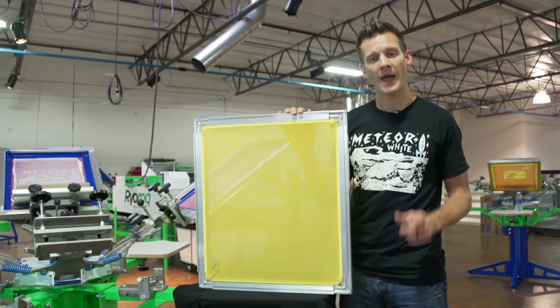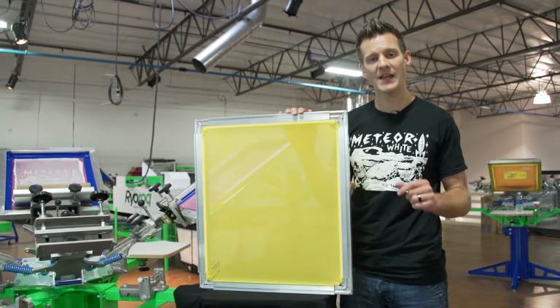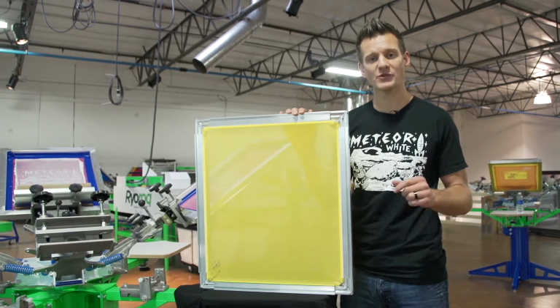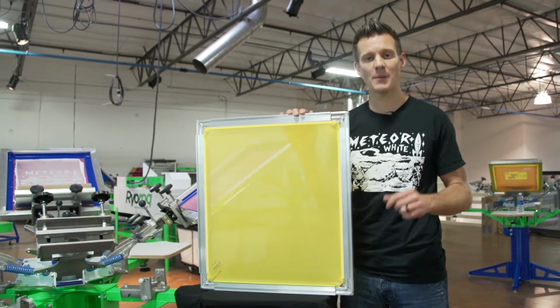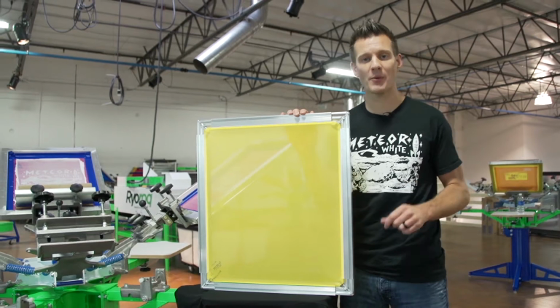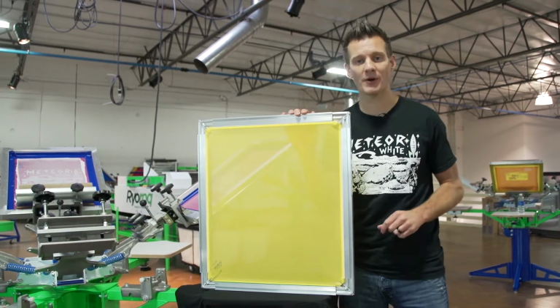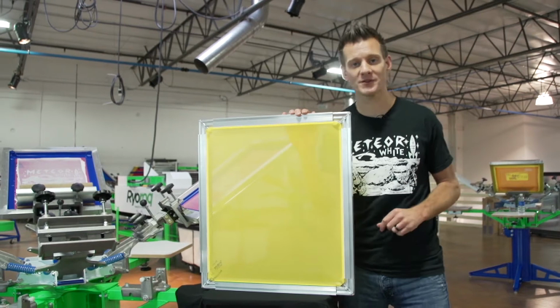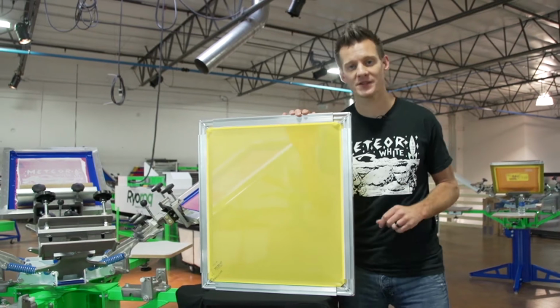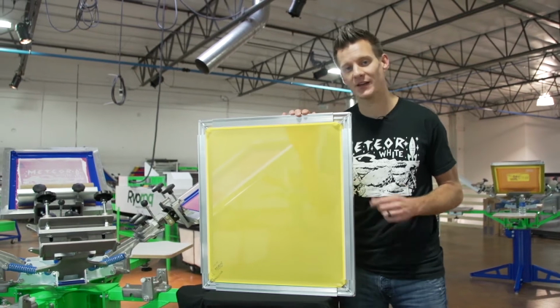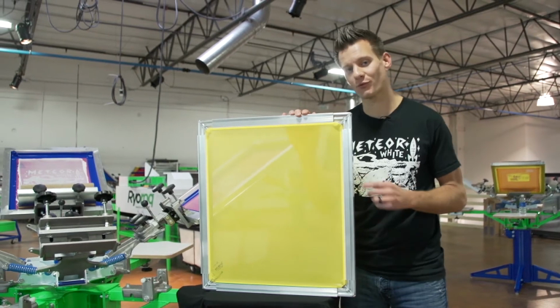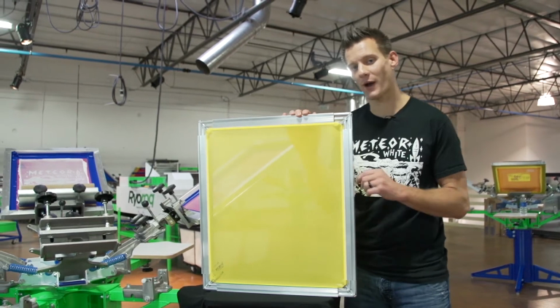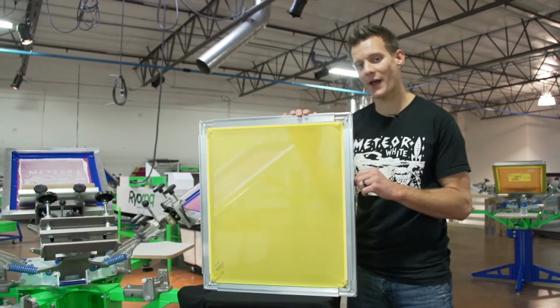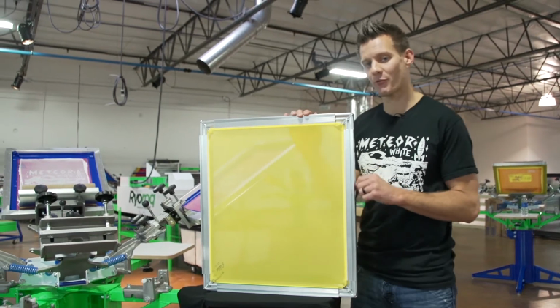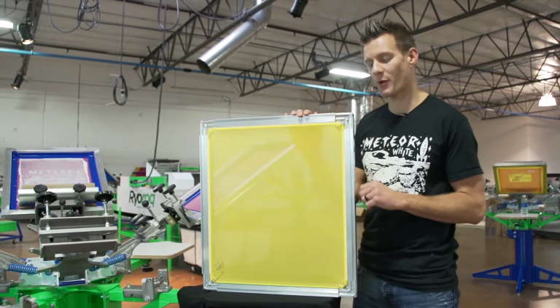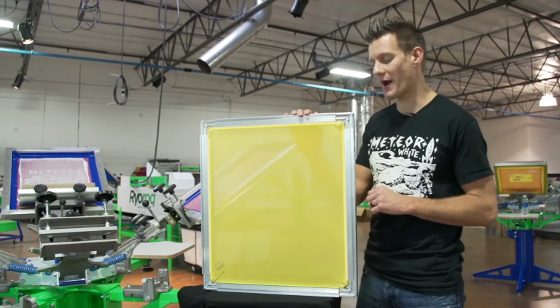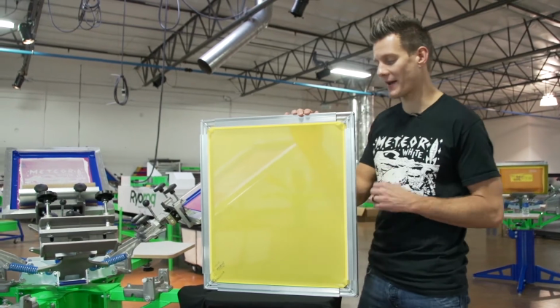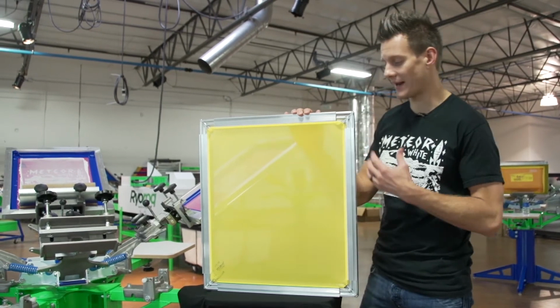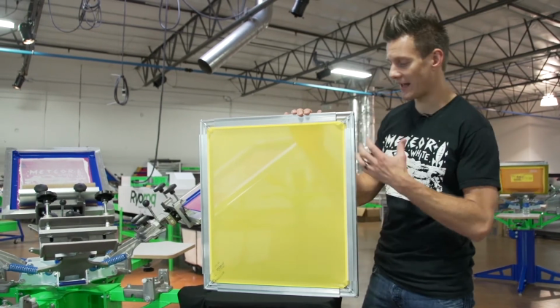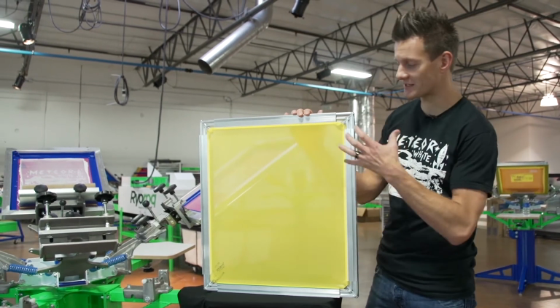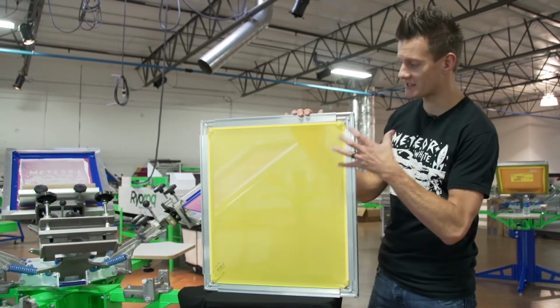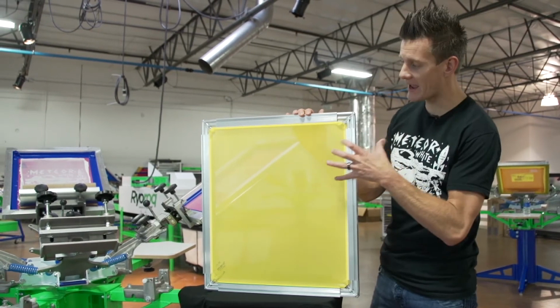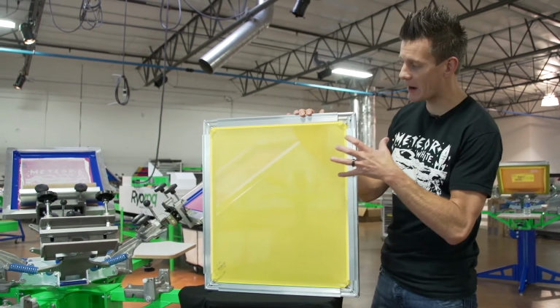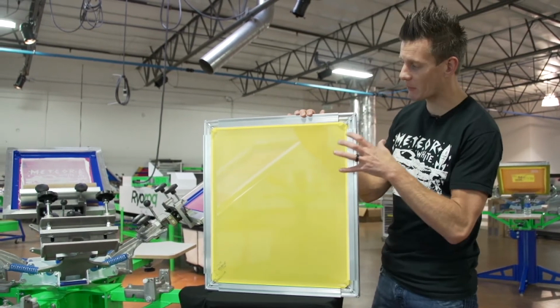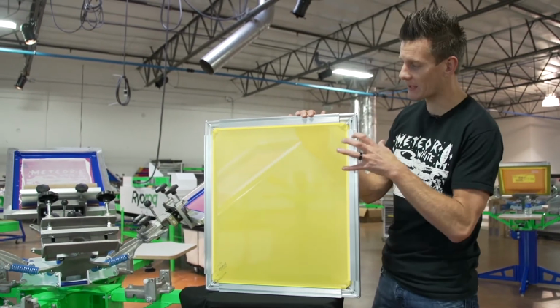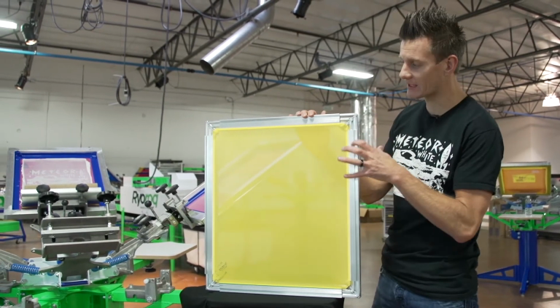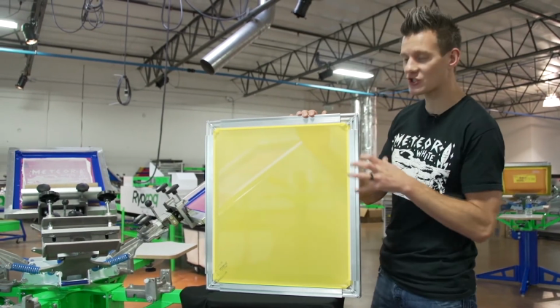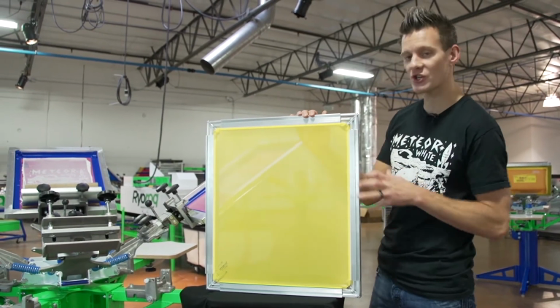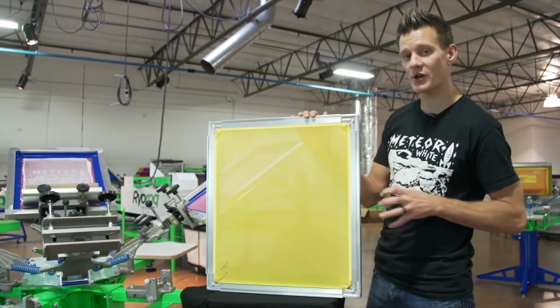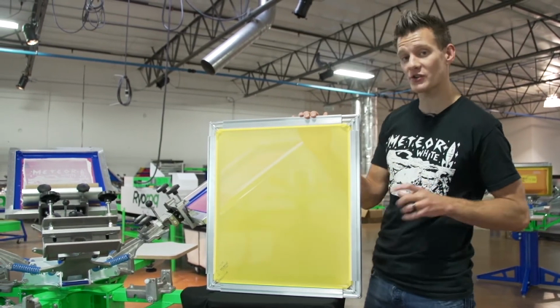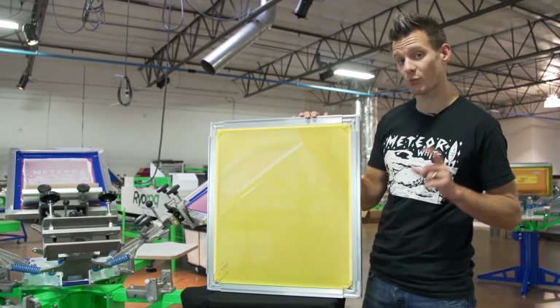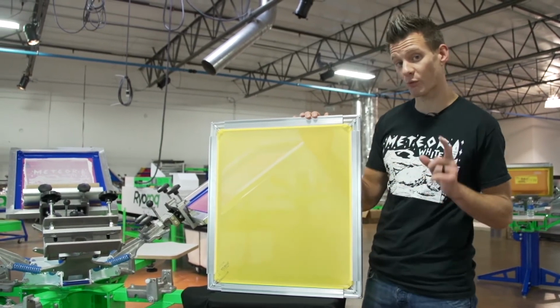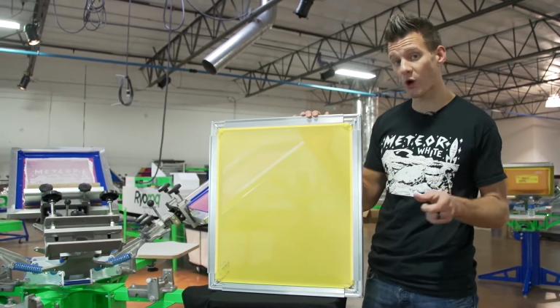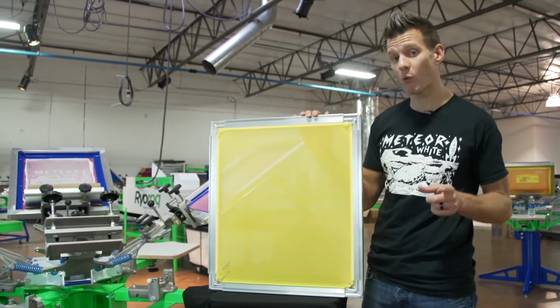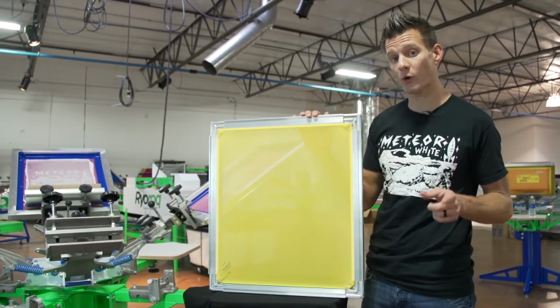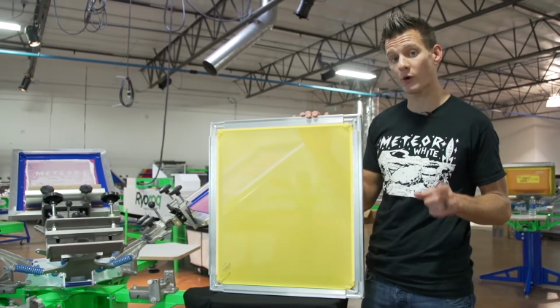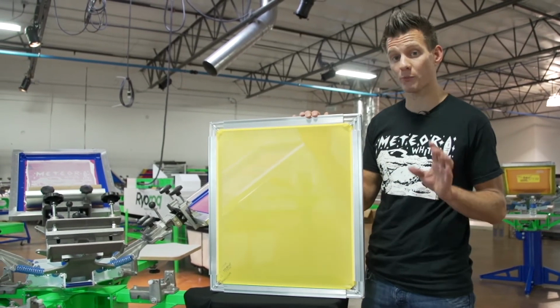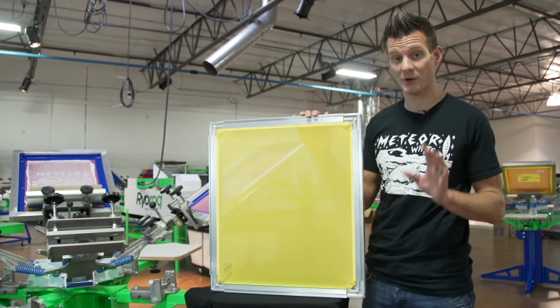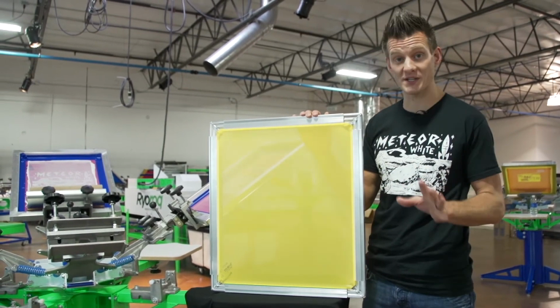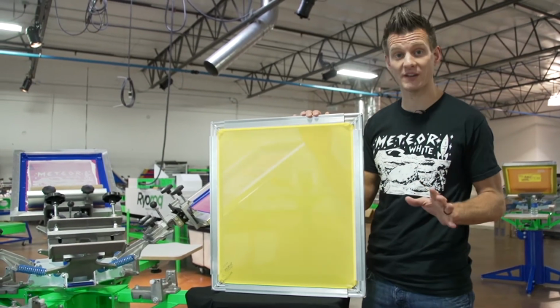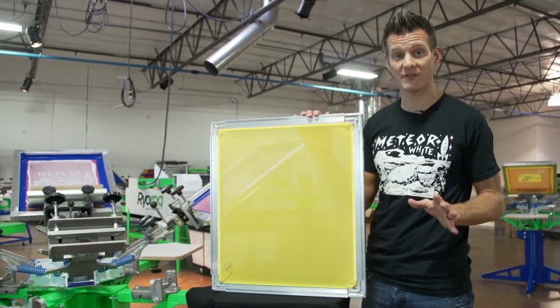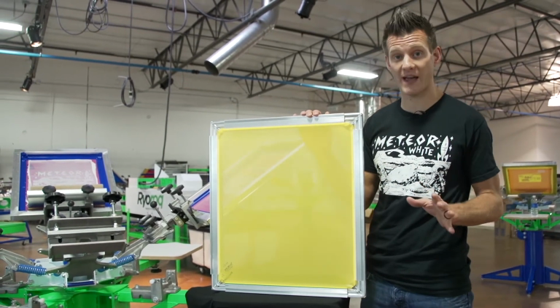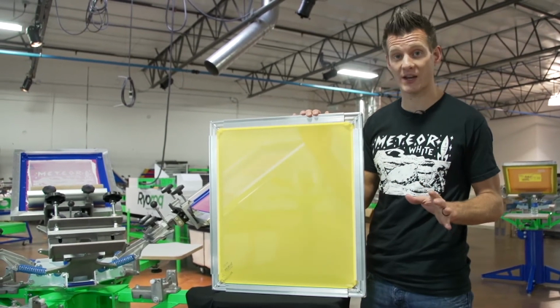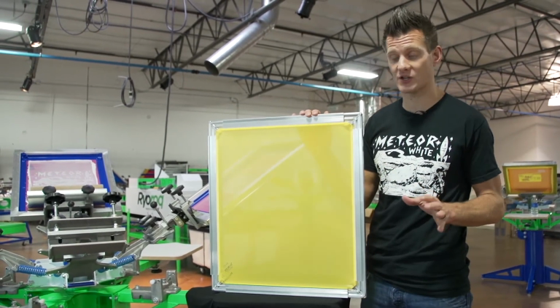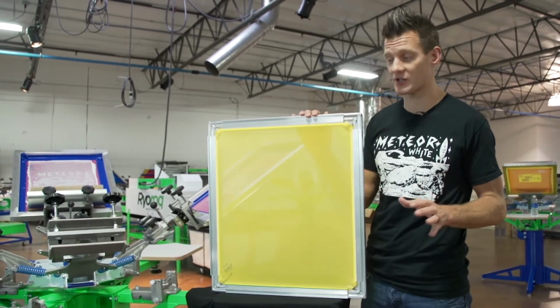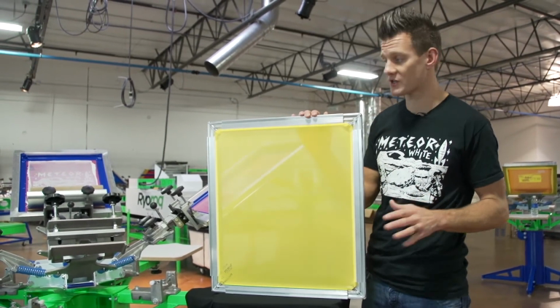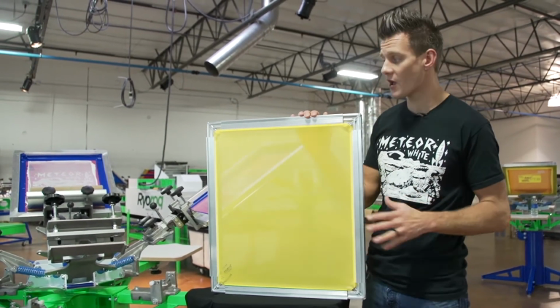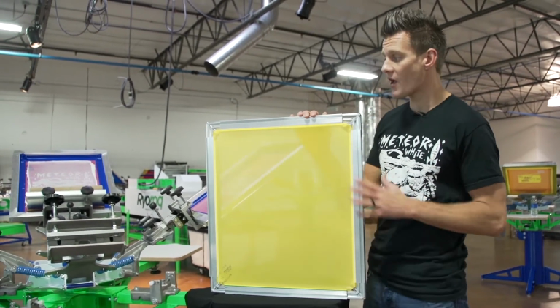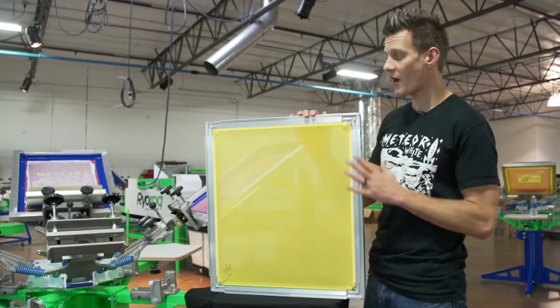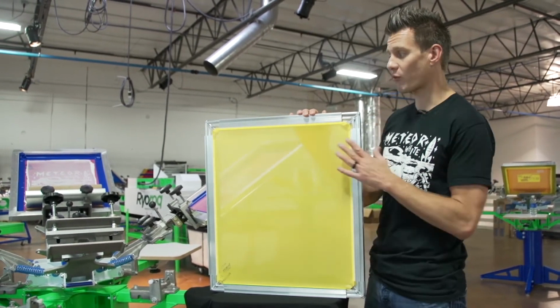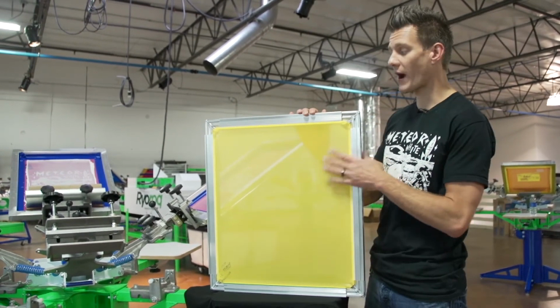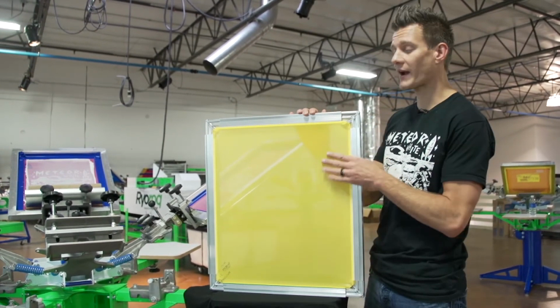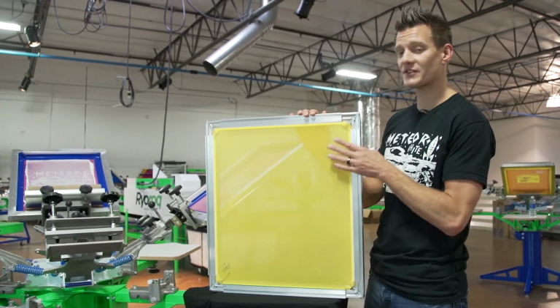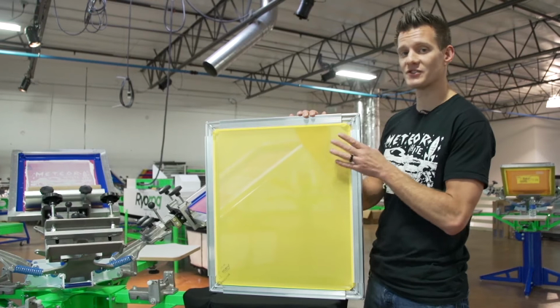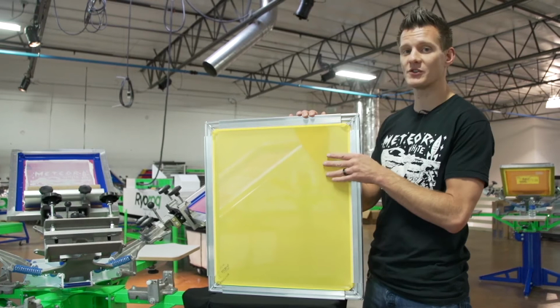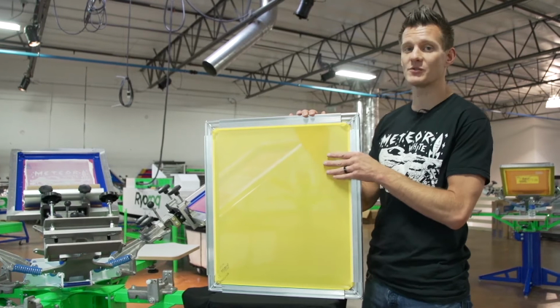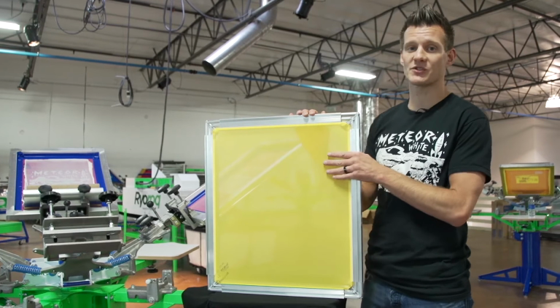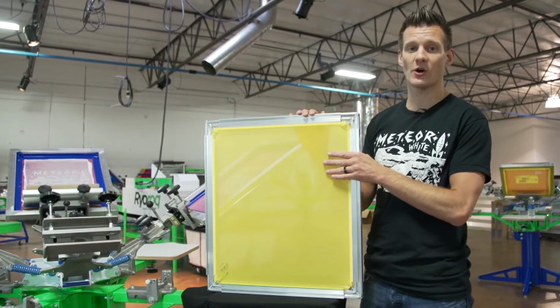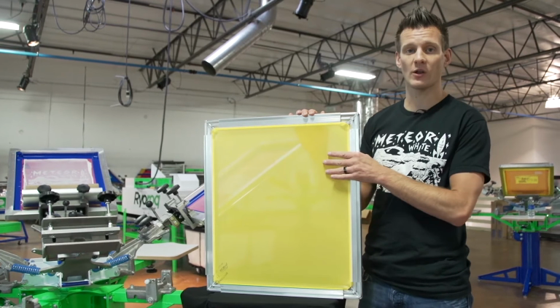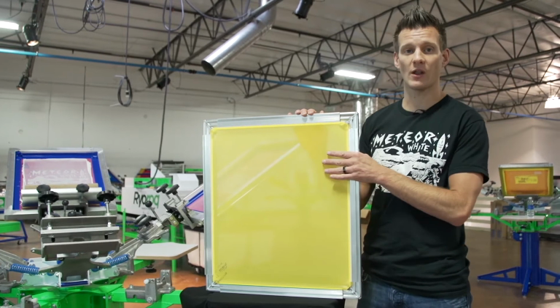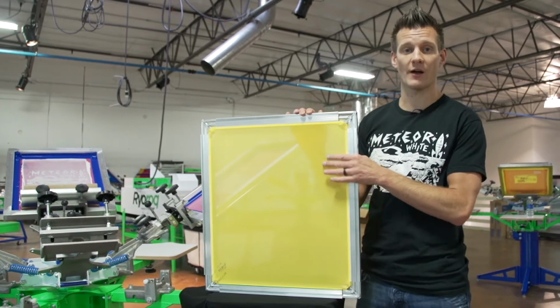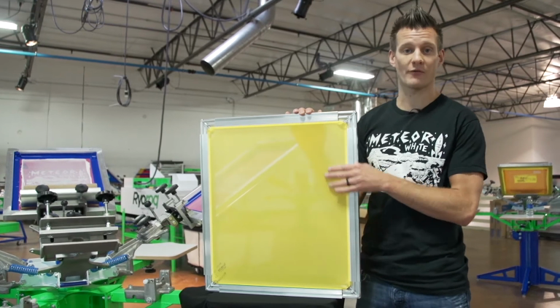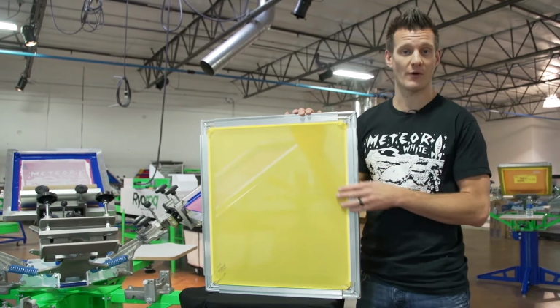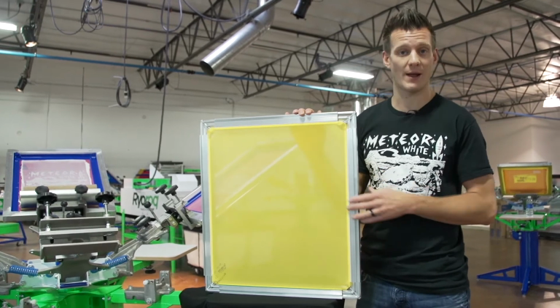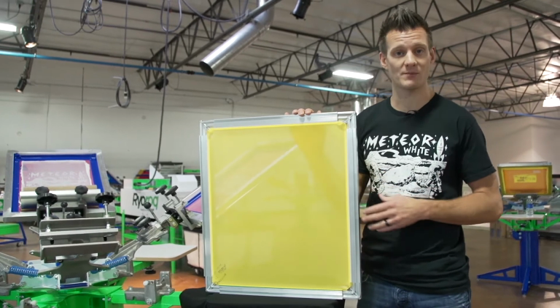Hey screen printers, it's Ryan from Rionet and today I would like to show you some real world printing advantages of Rionet's new solid lock frames.